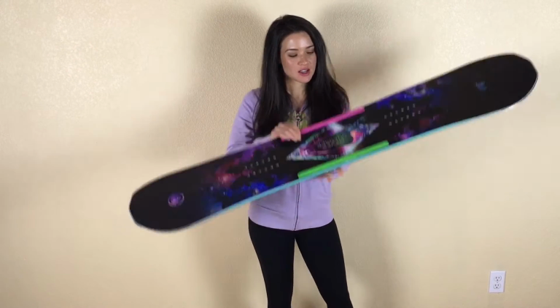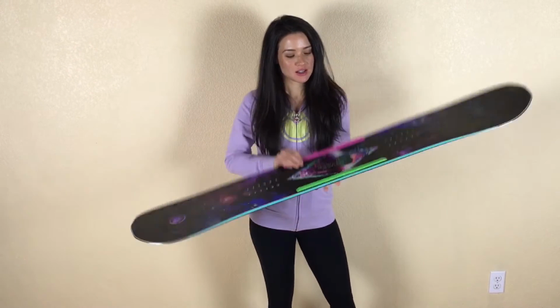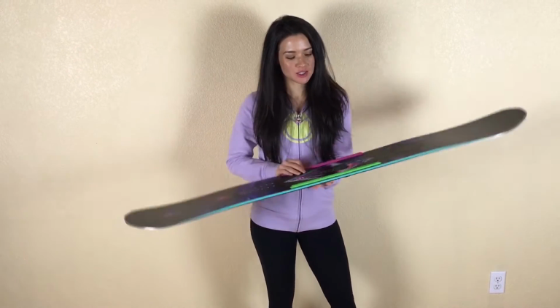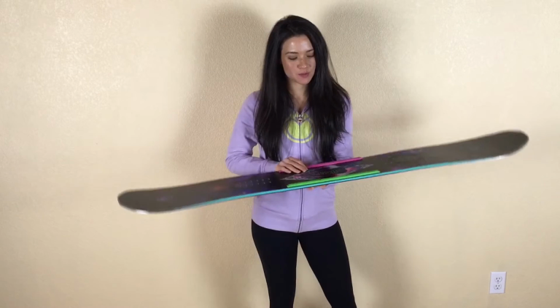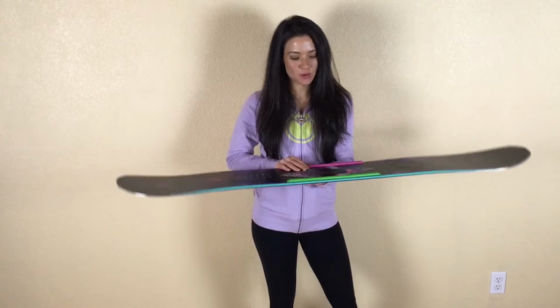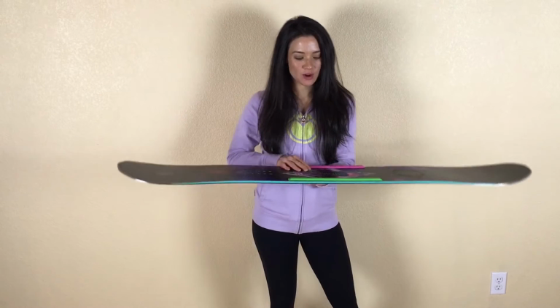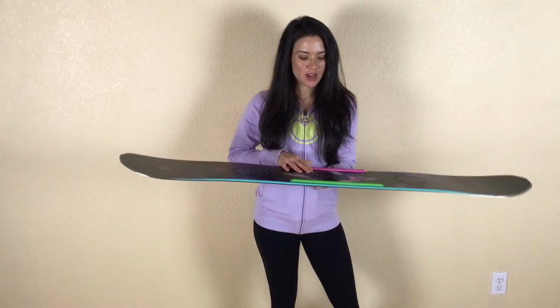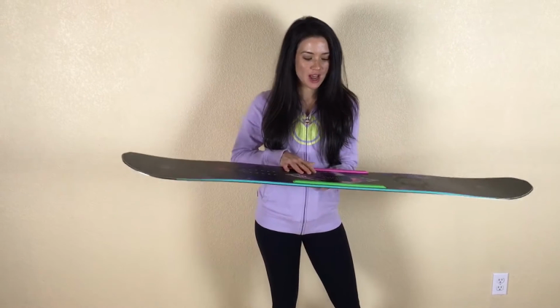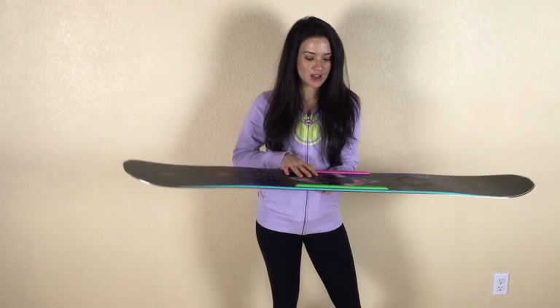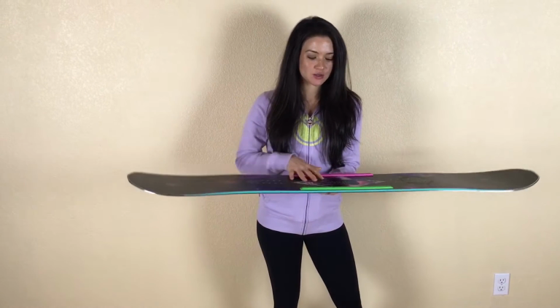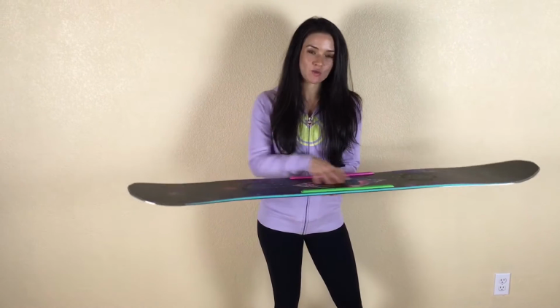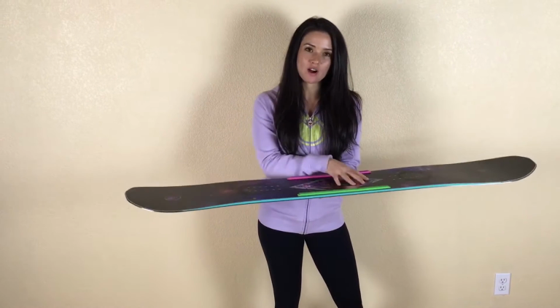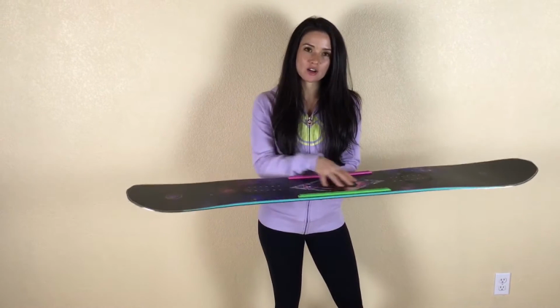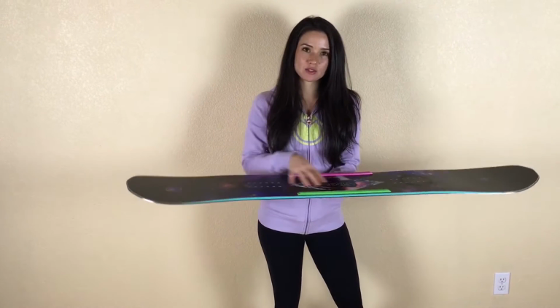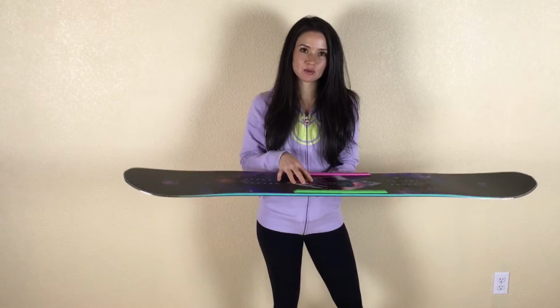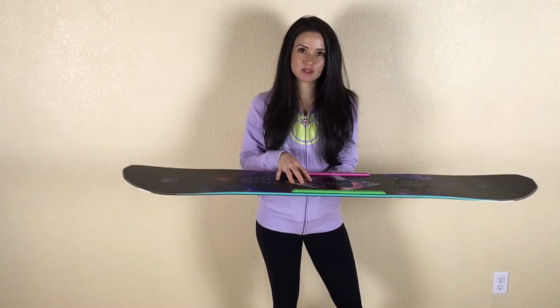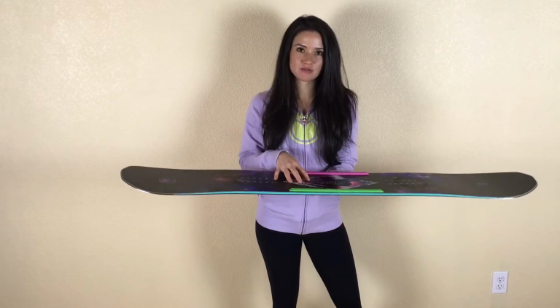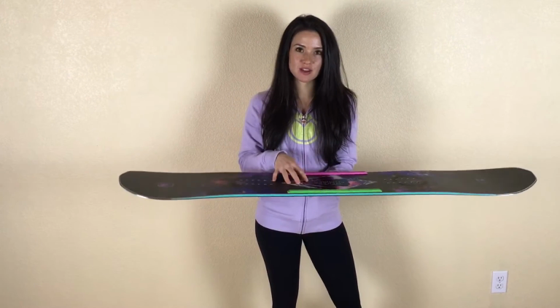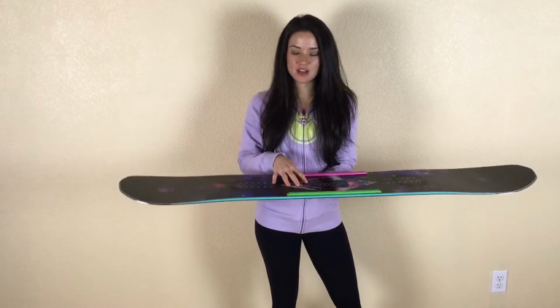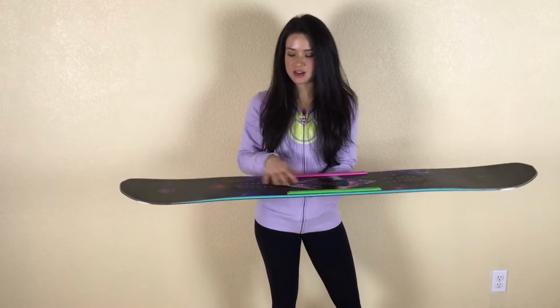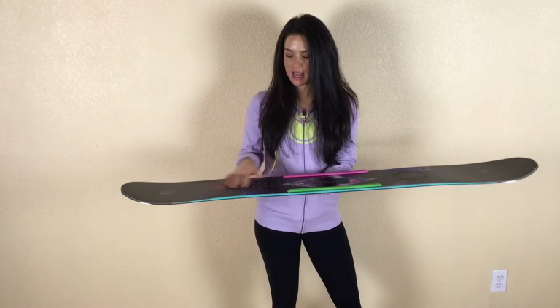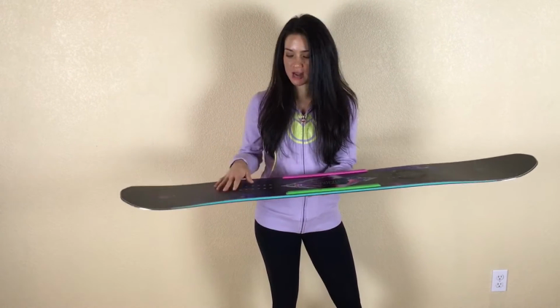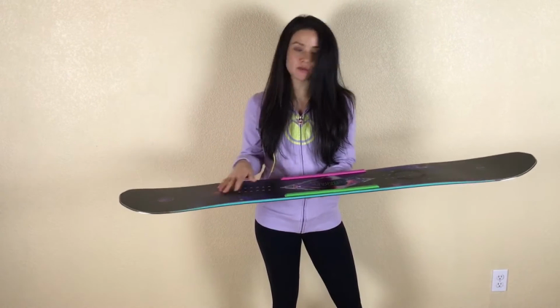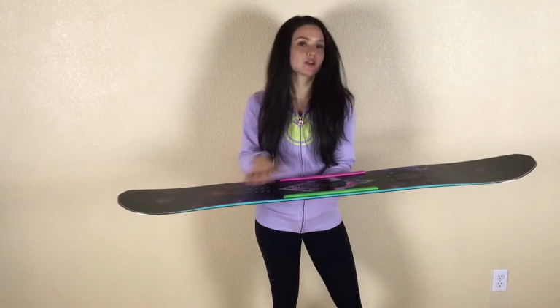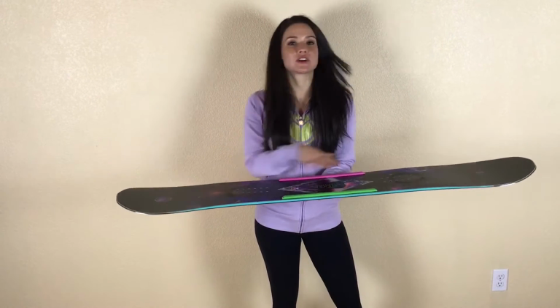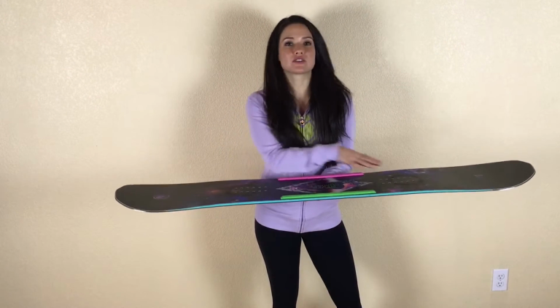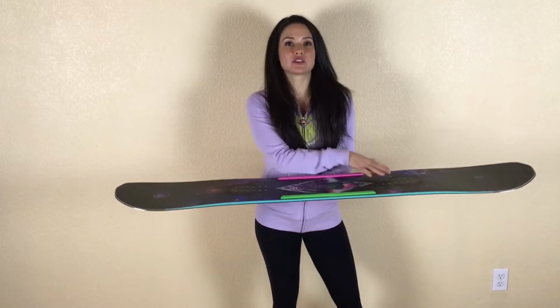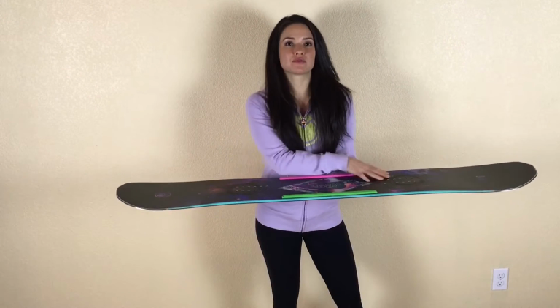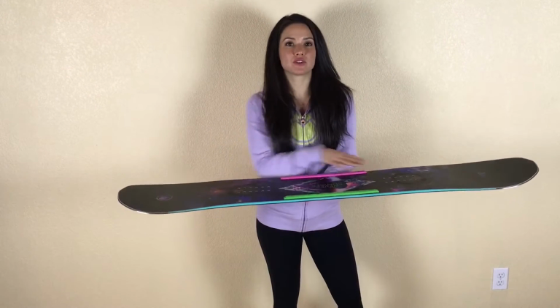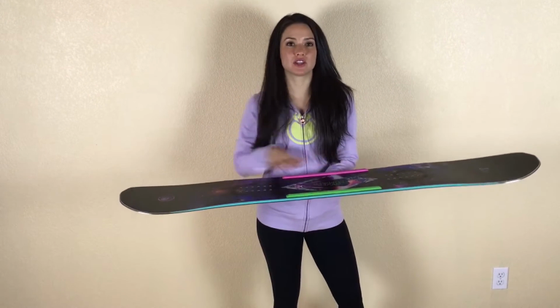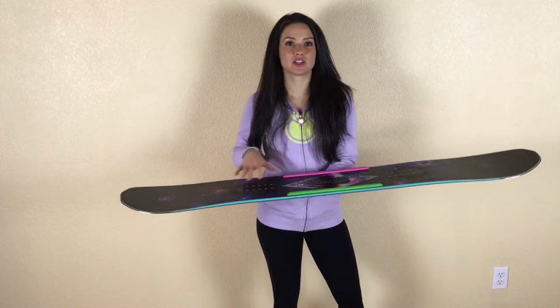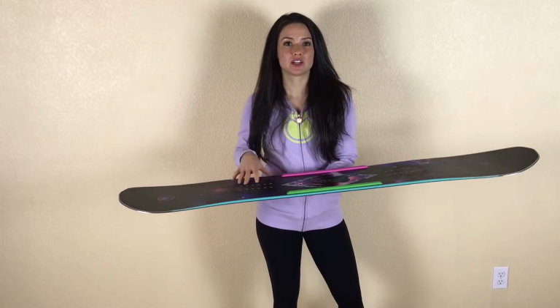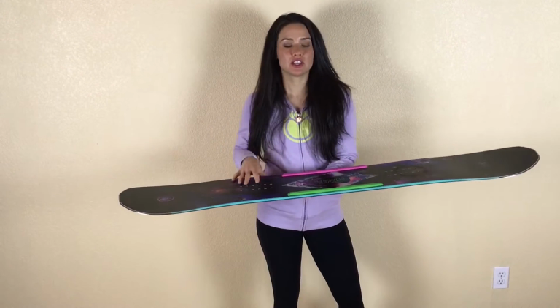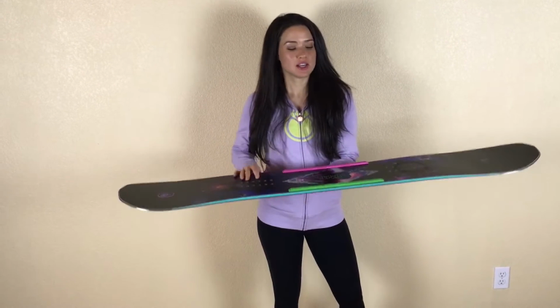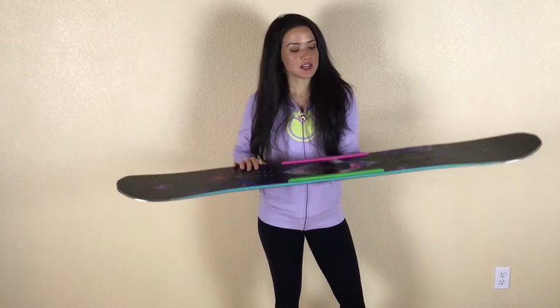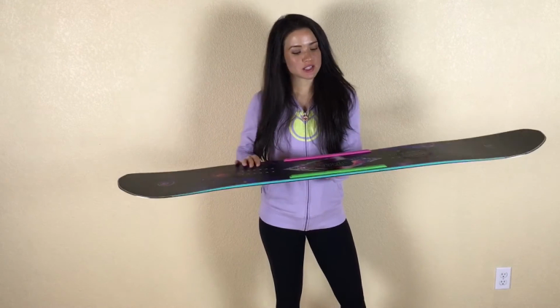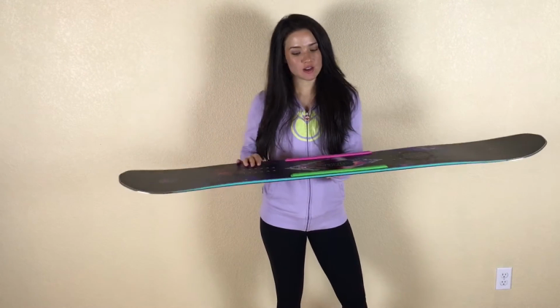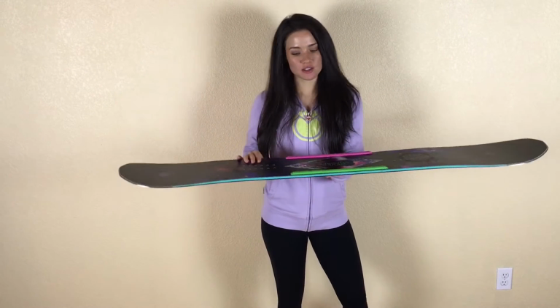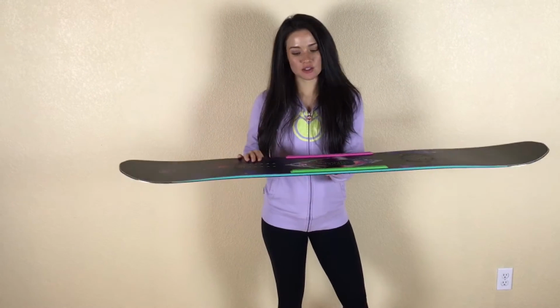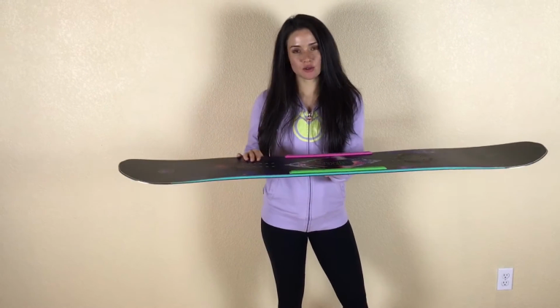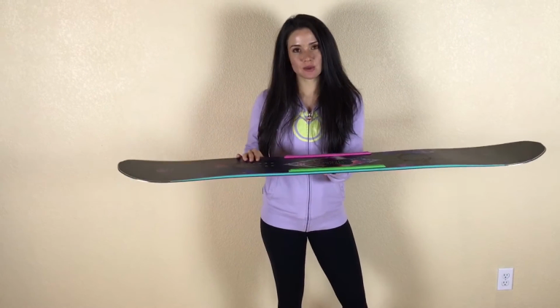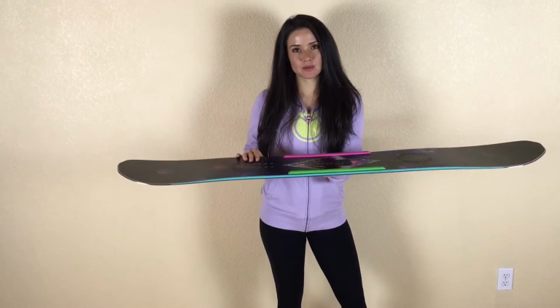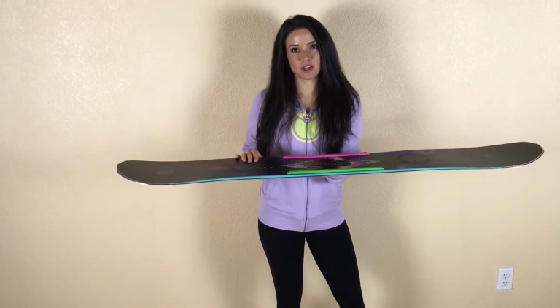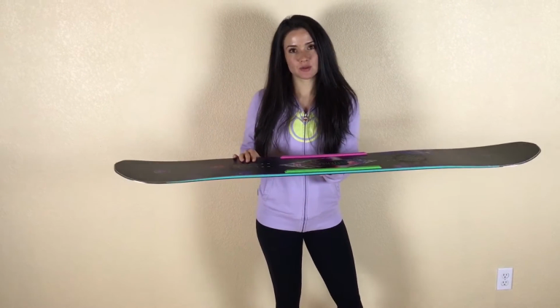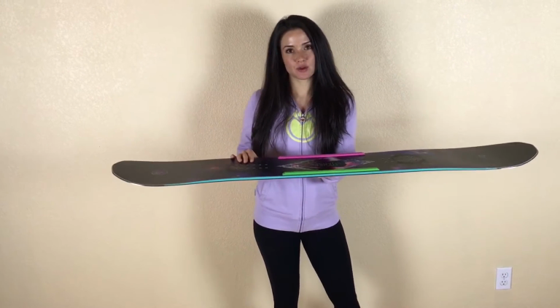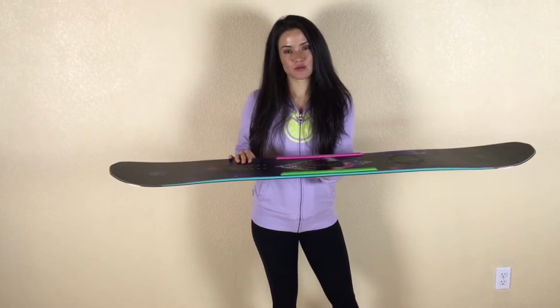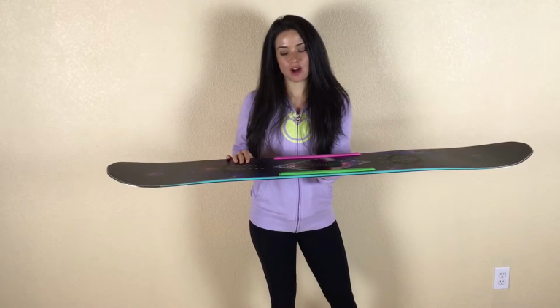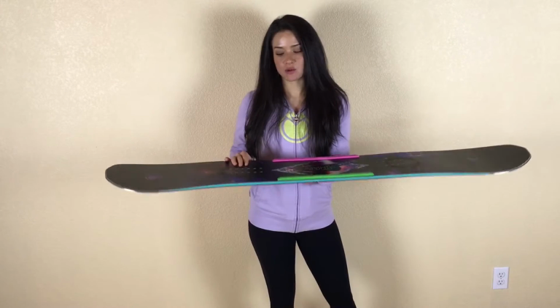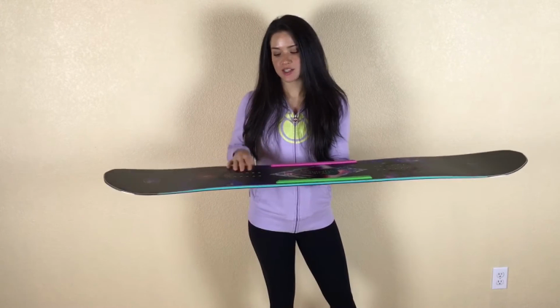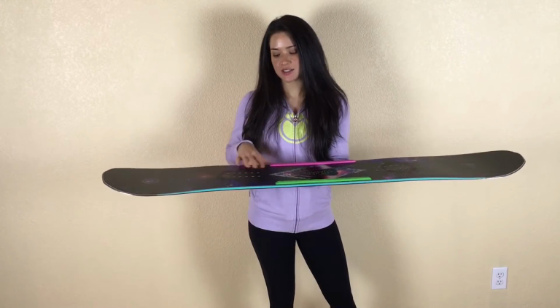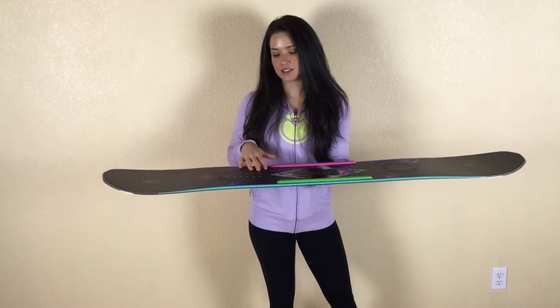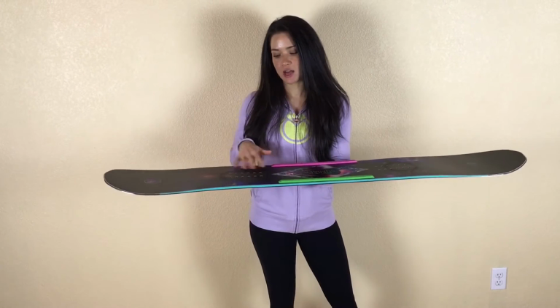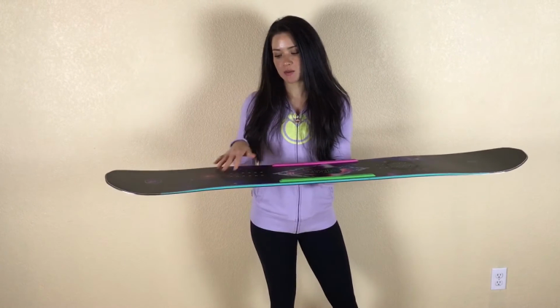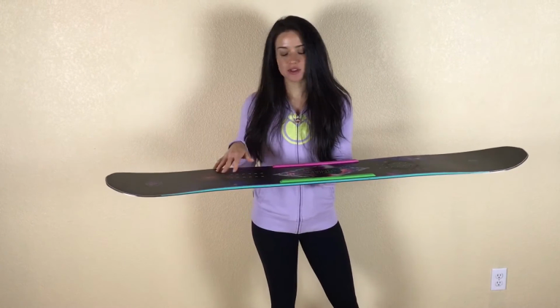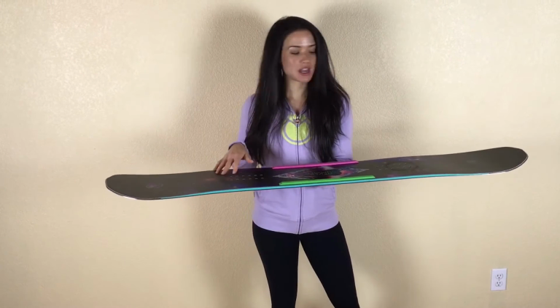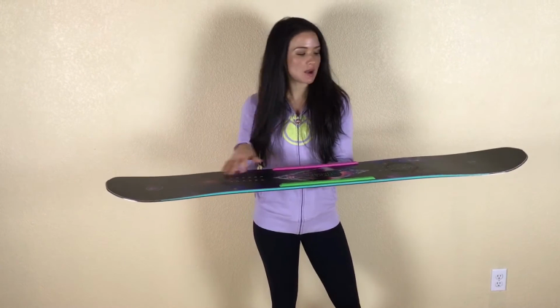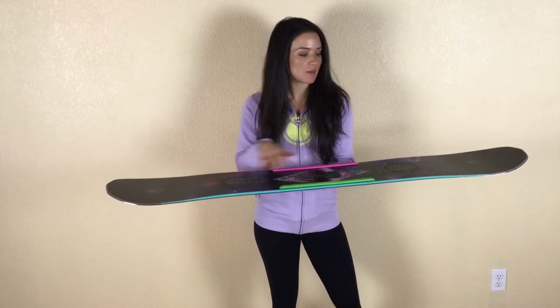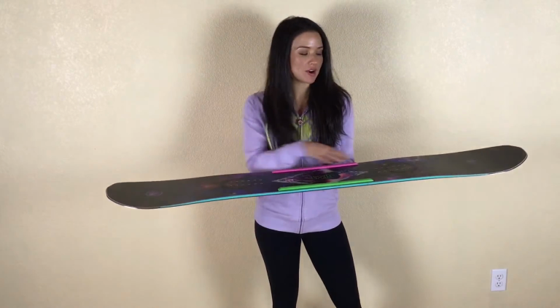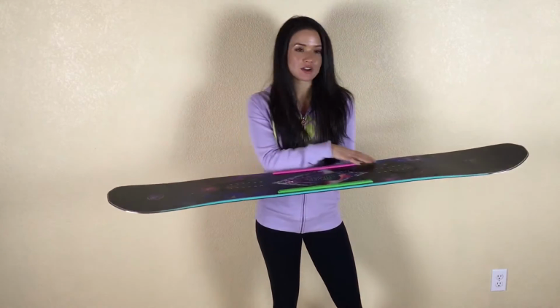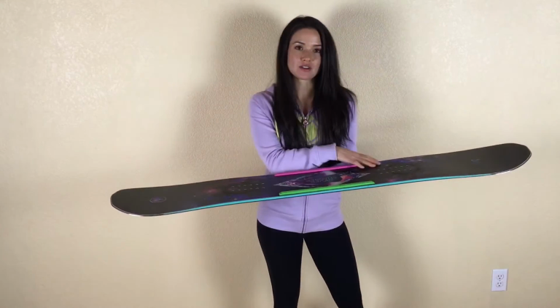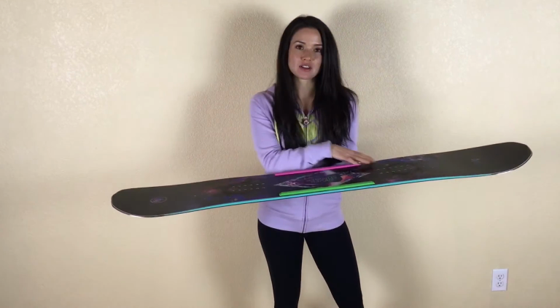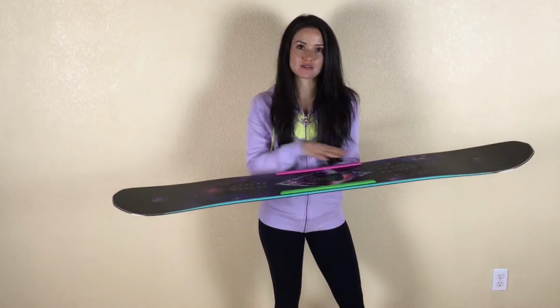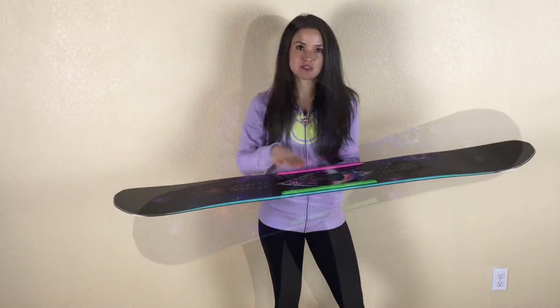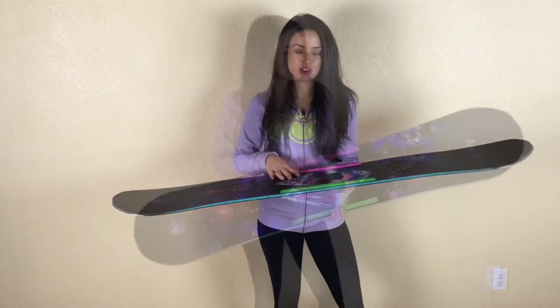This board has rocker between the feet and camber underneath foot. It's also the rip saw profile, which has double the camber underneath the feet.